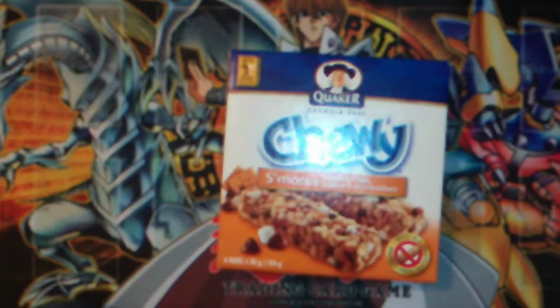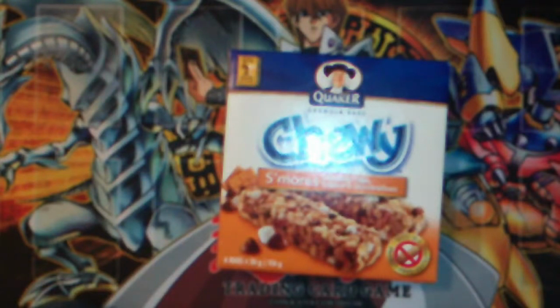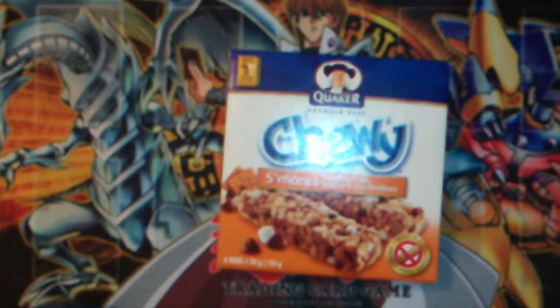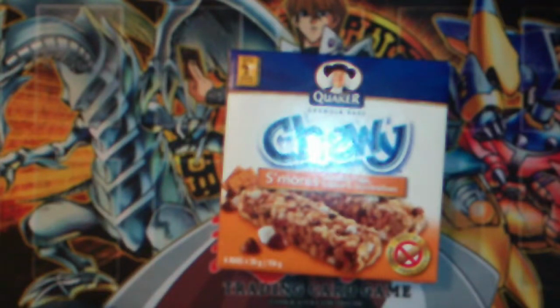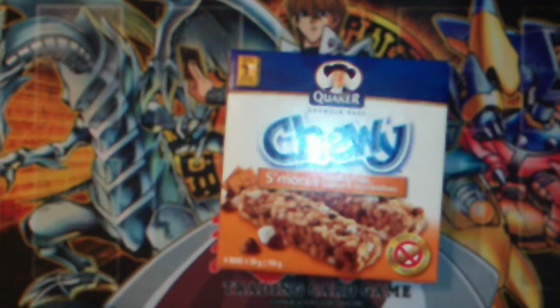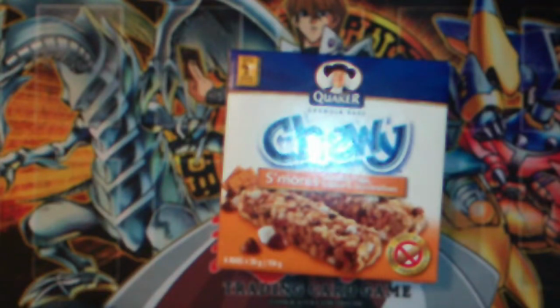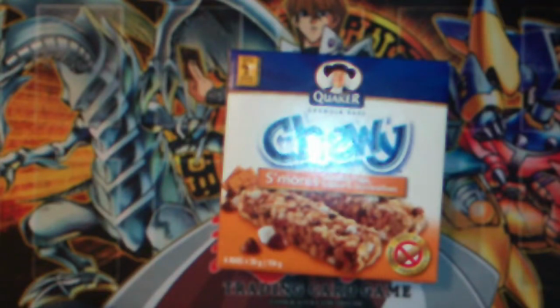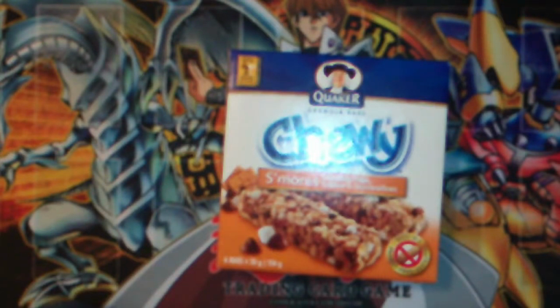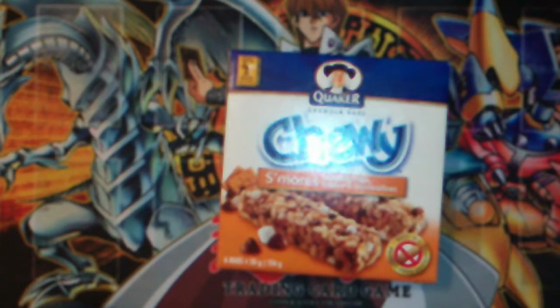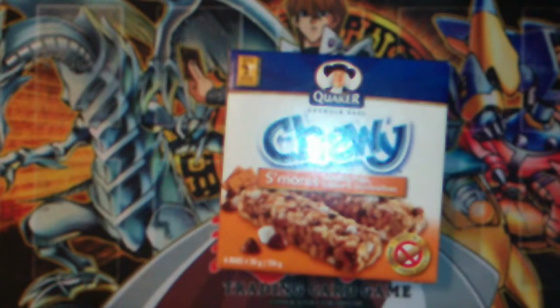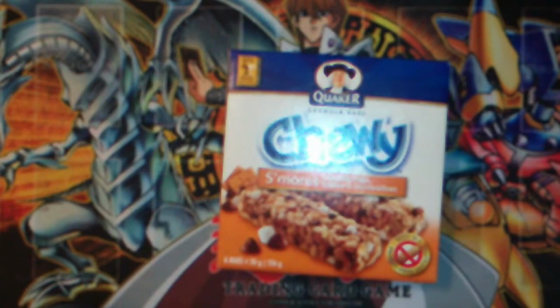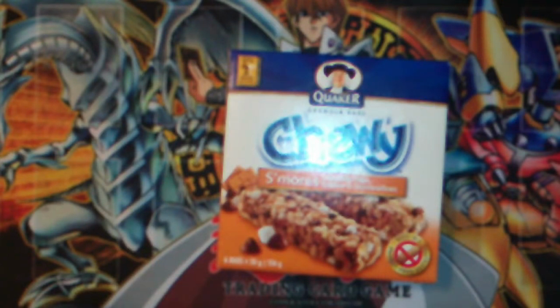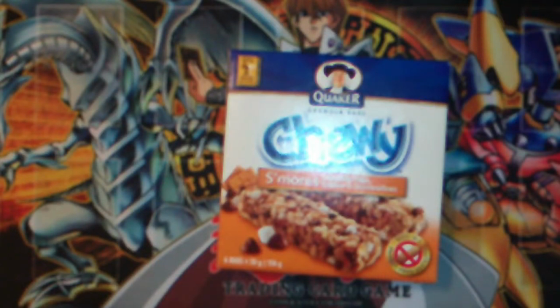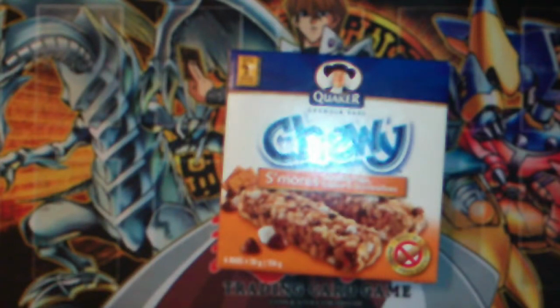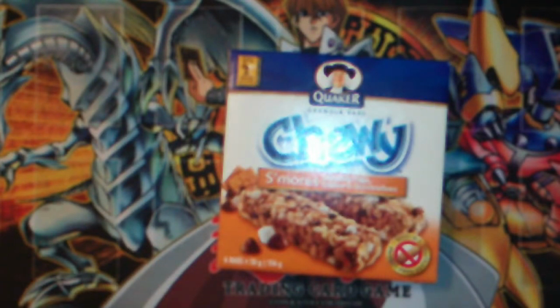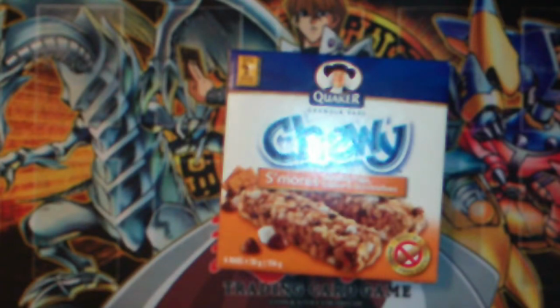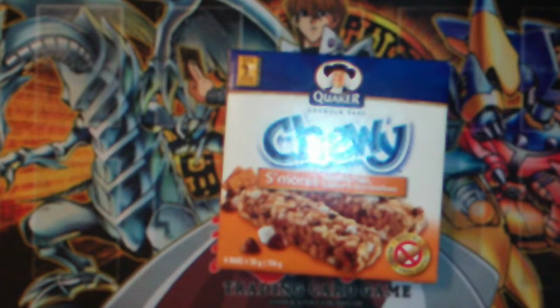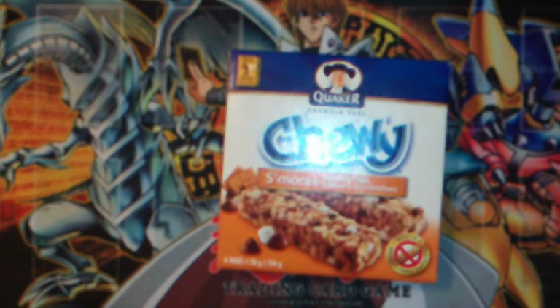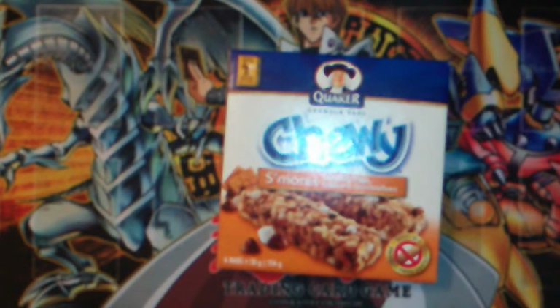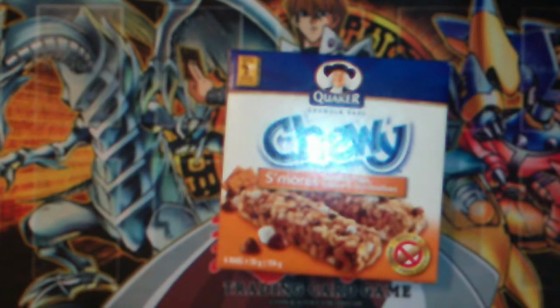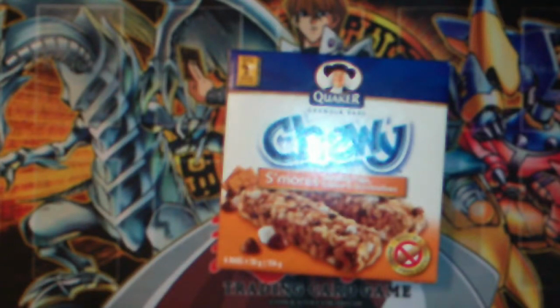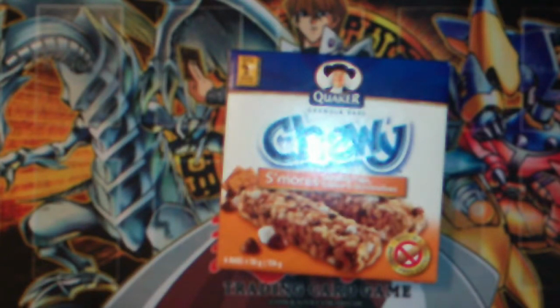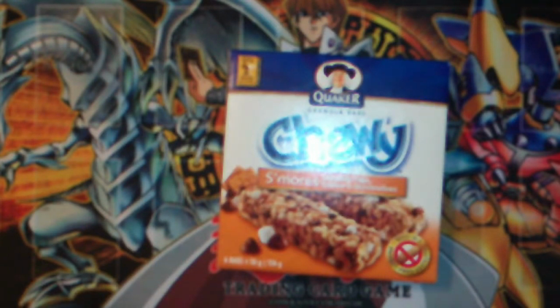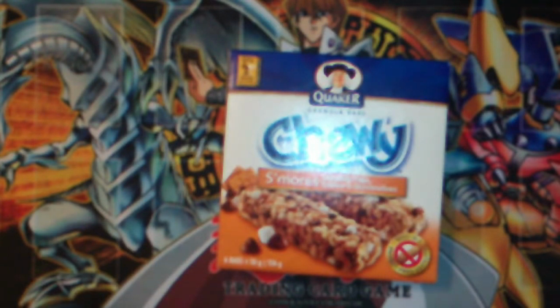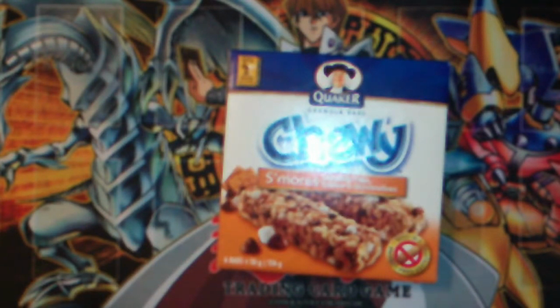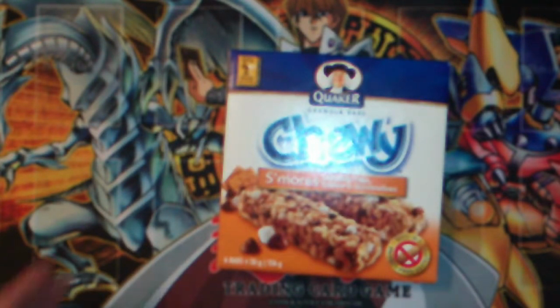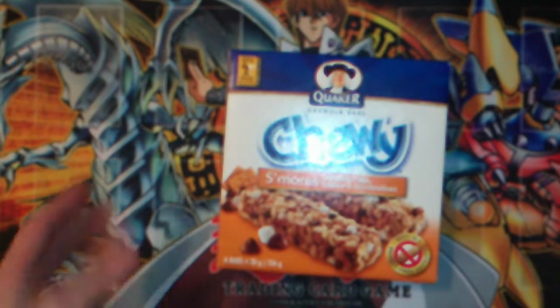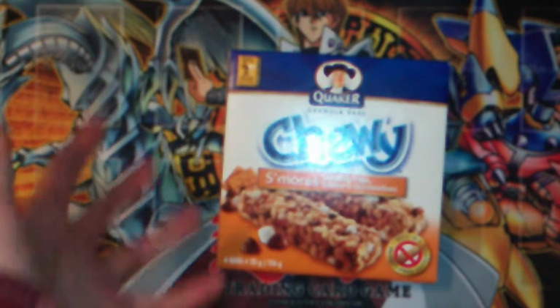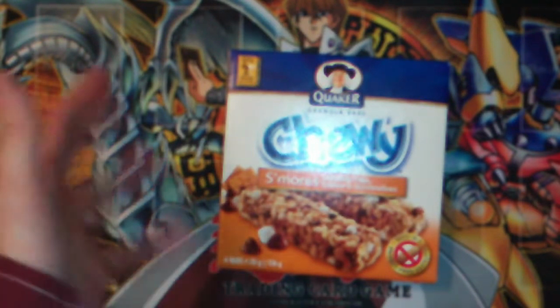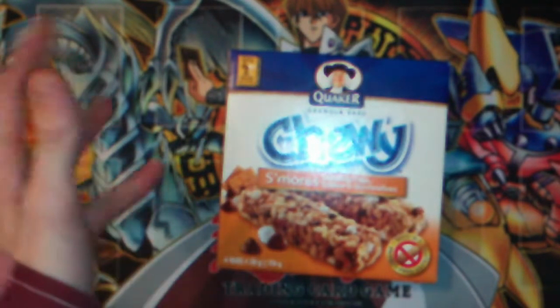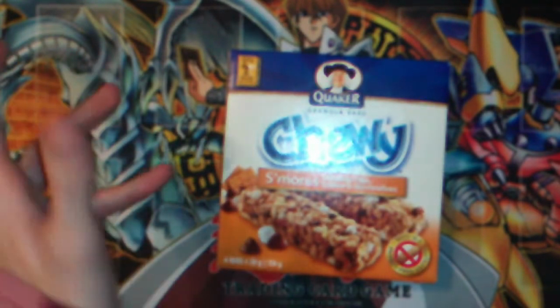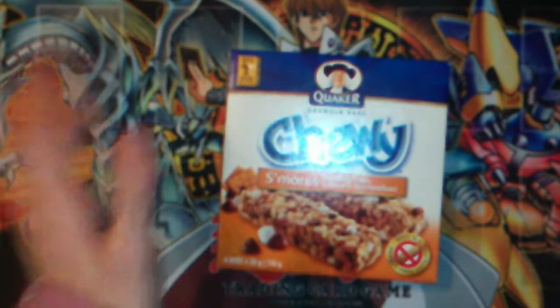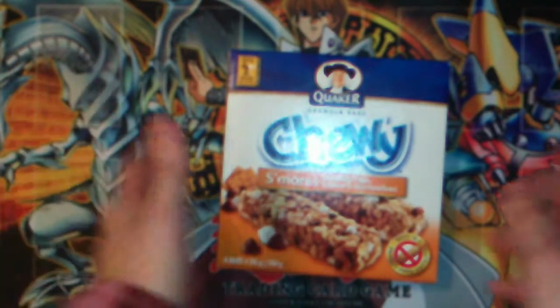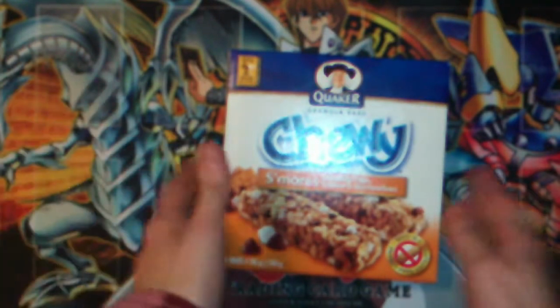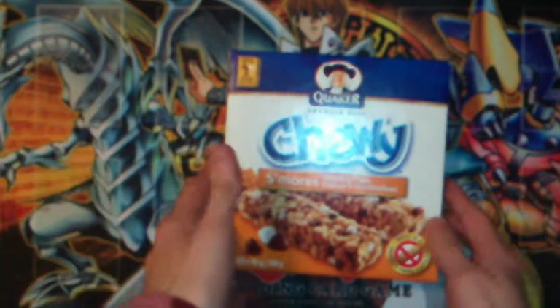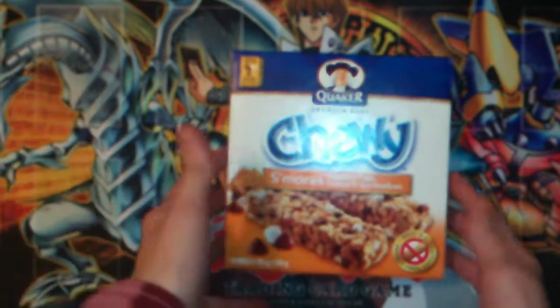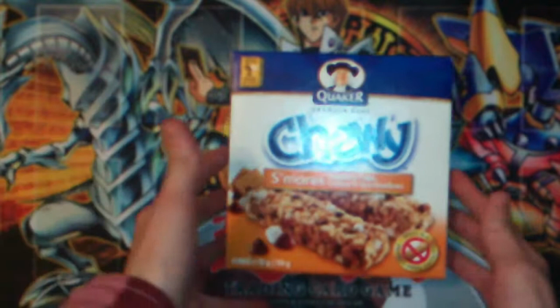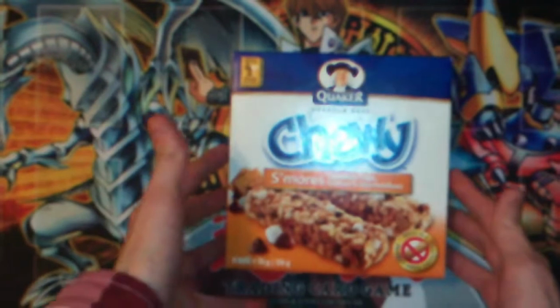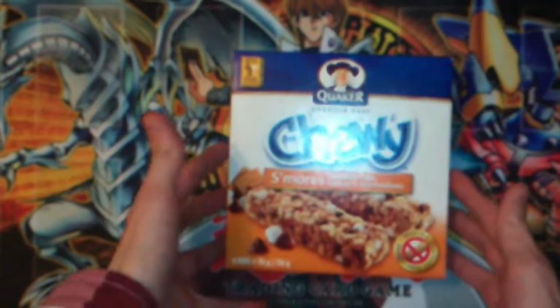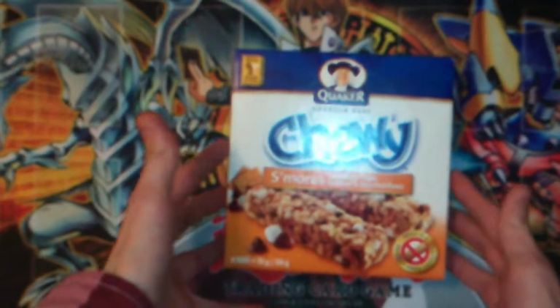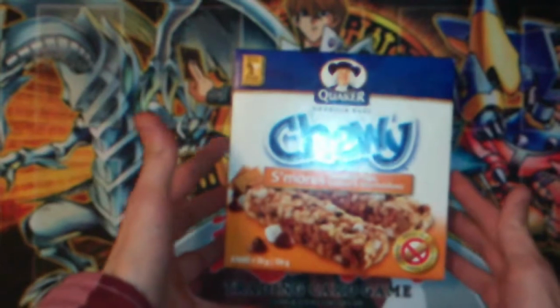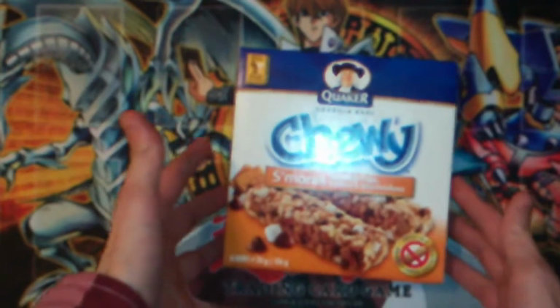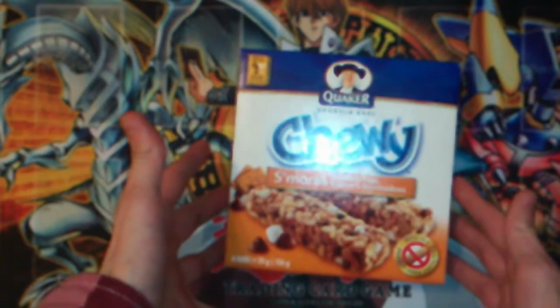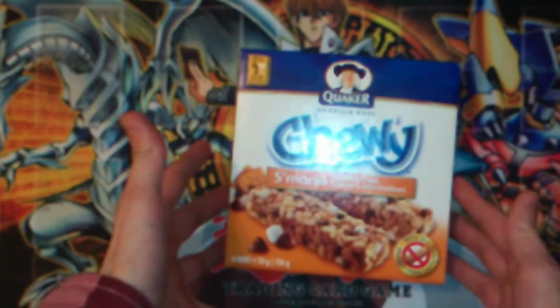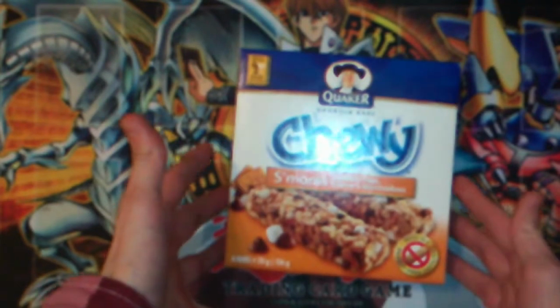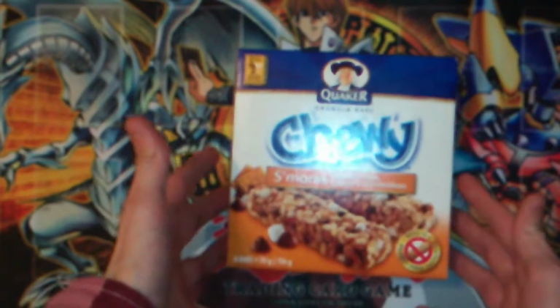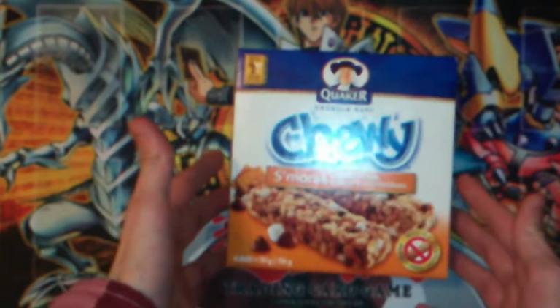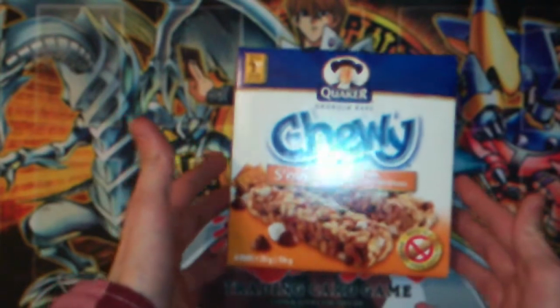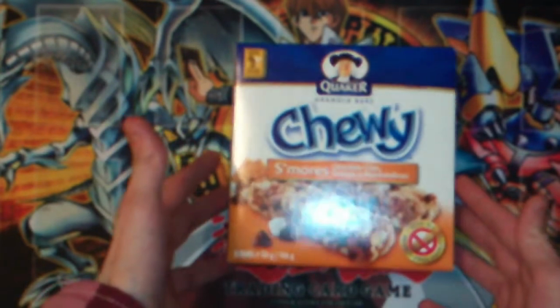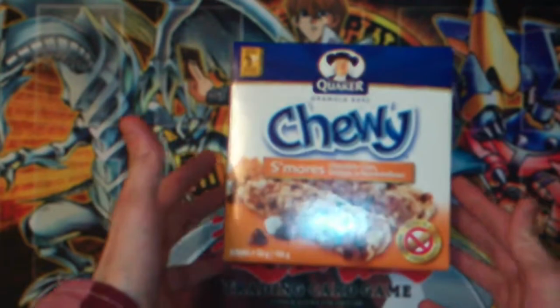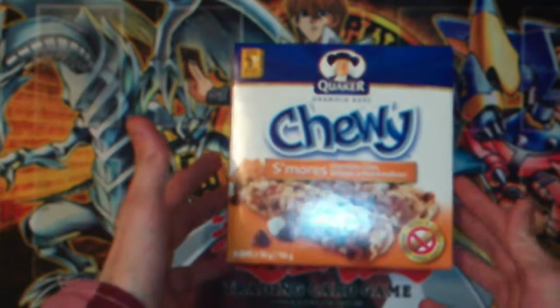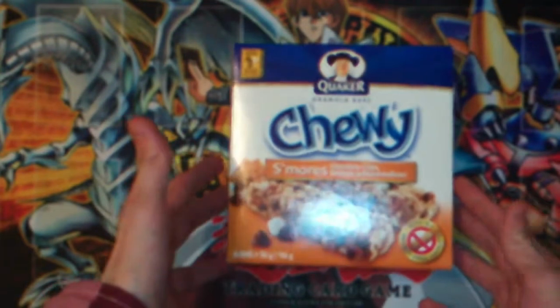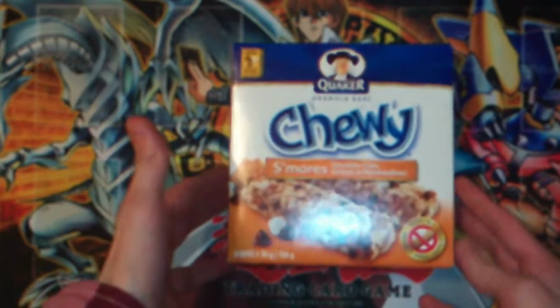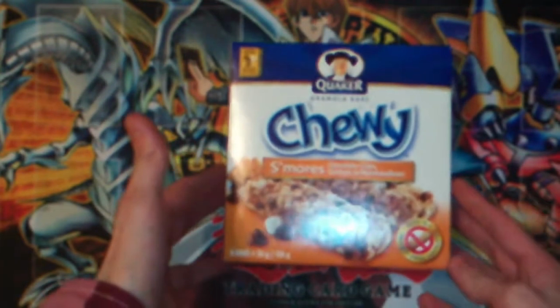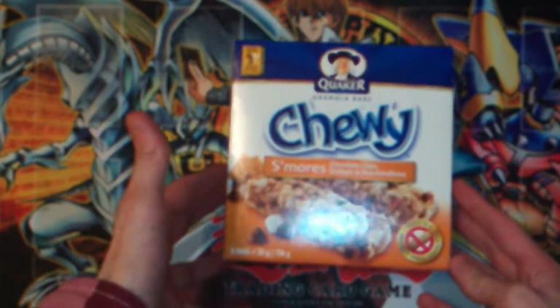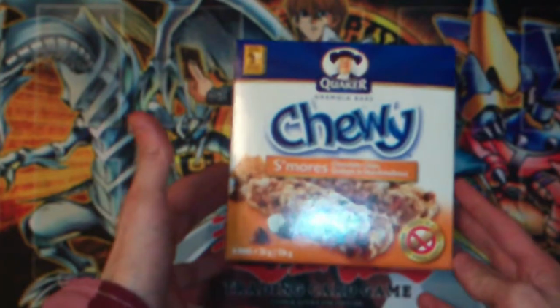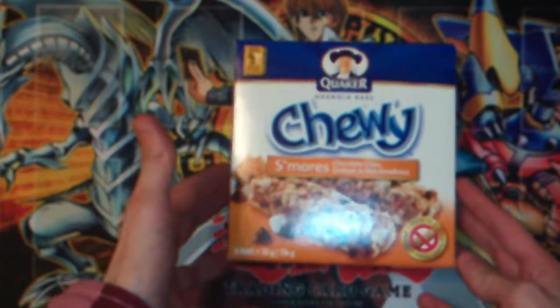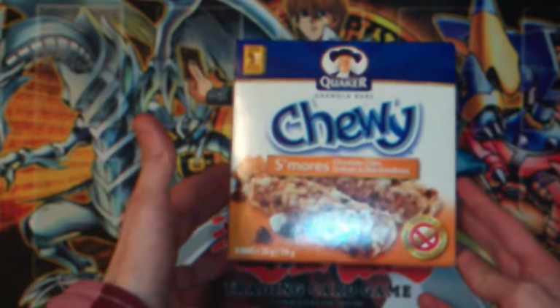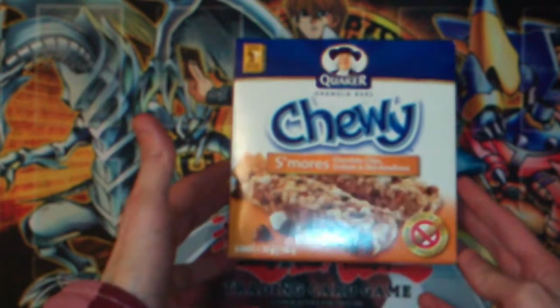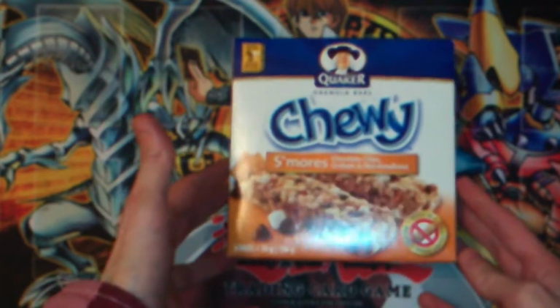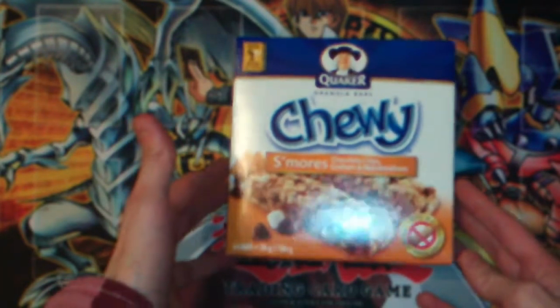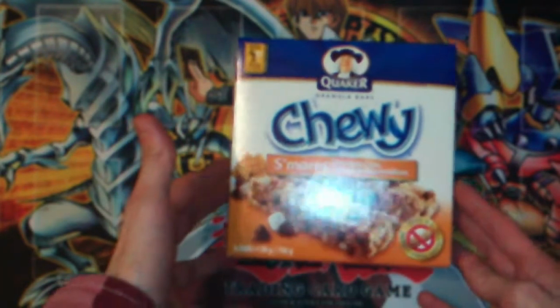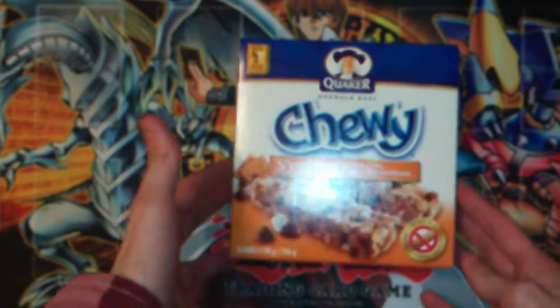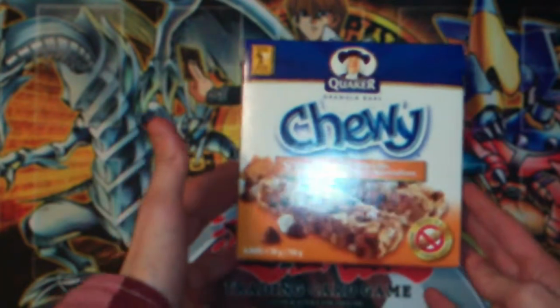Hey, how's it going? Tyrone here. And today I'm going to do a box opening of Quaker Chewy Granola Bars, S'mores flavored.